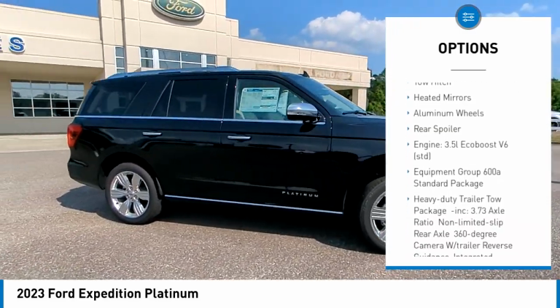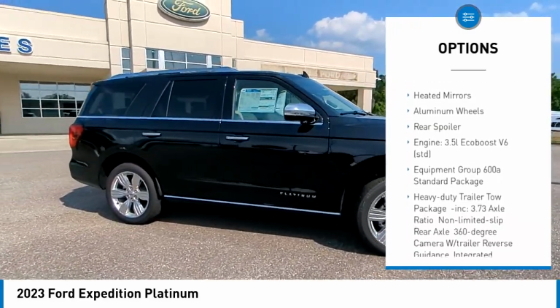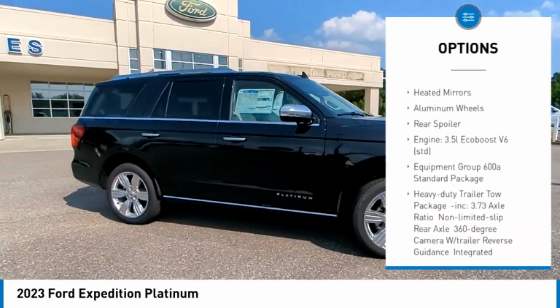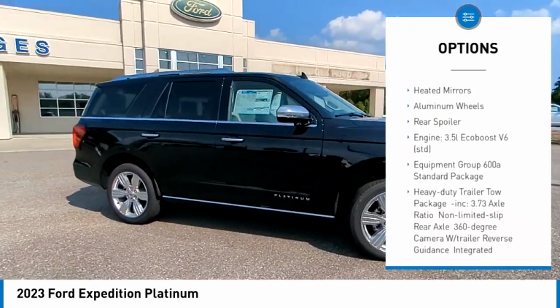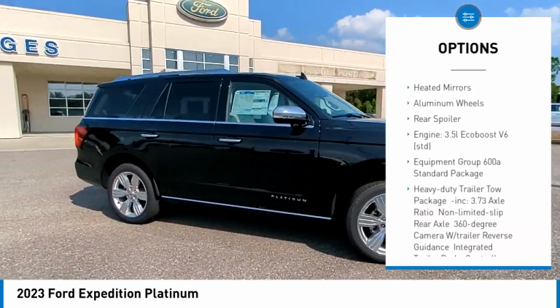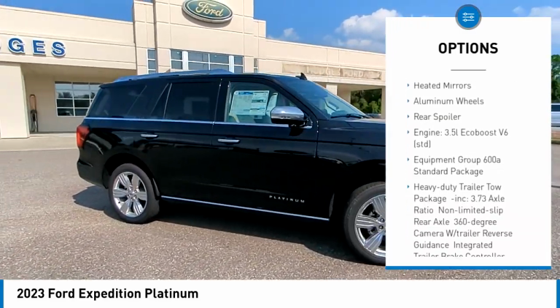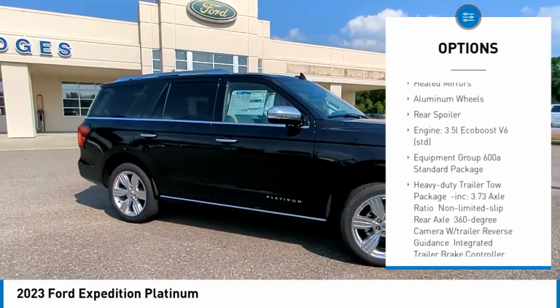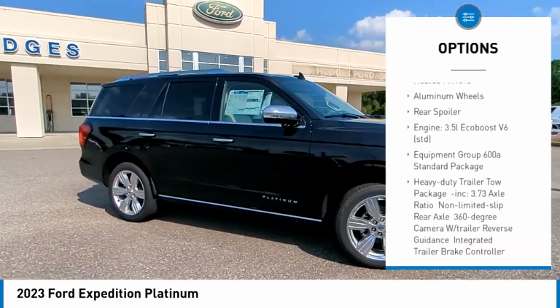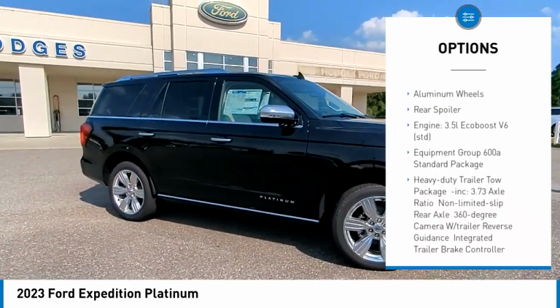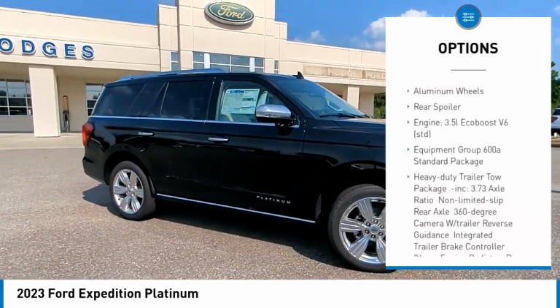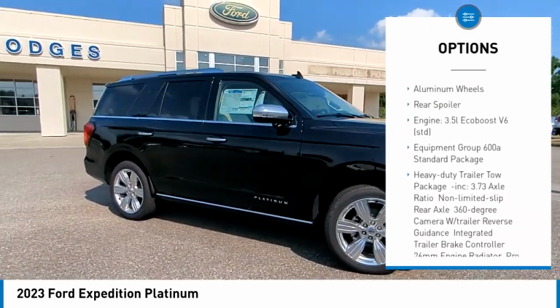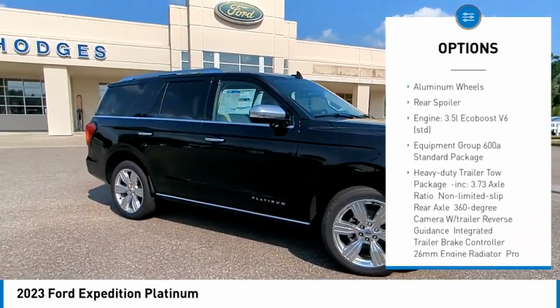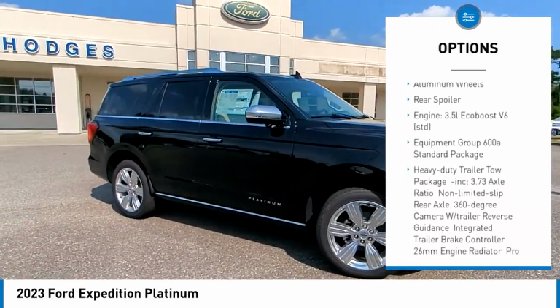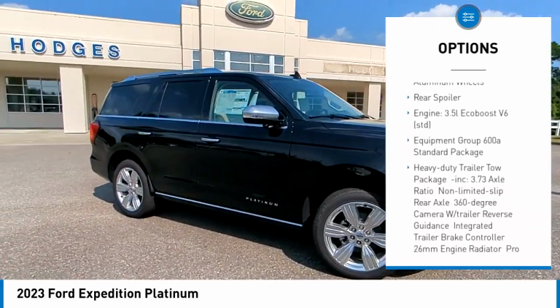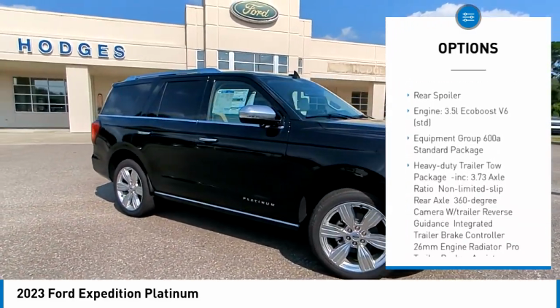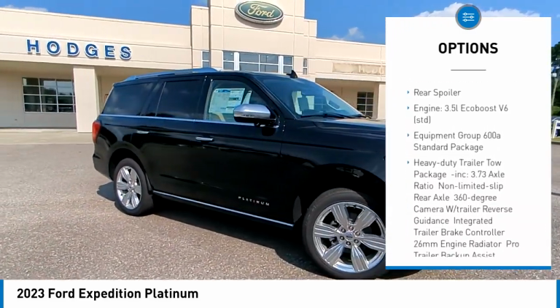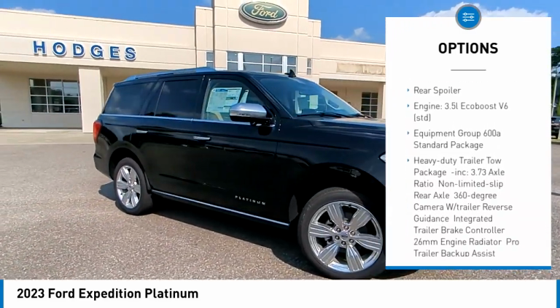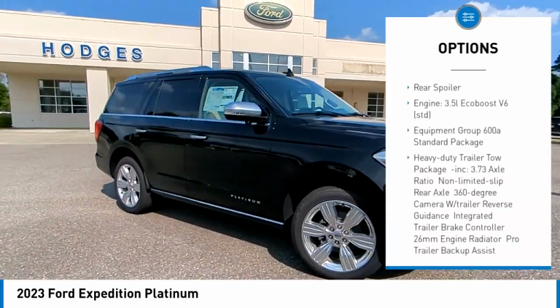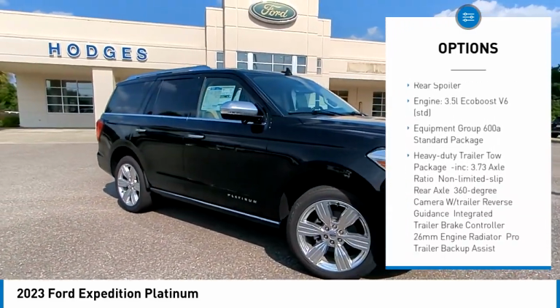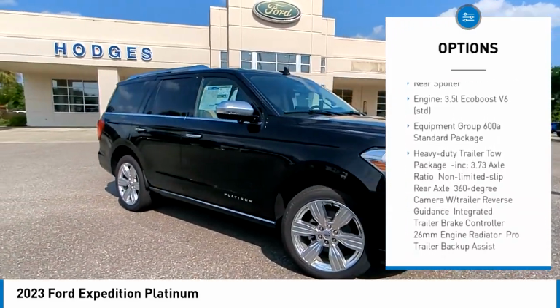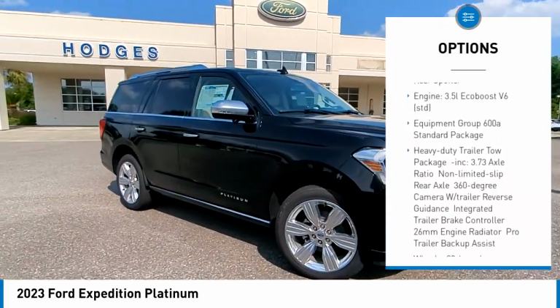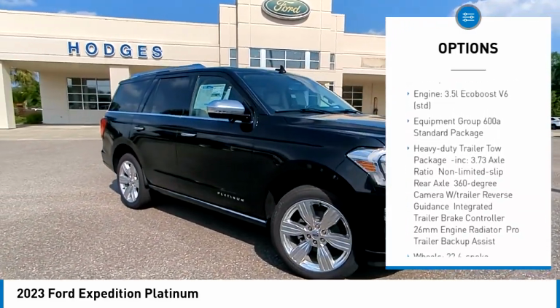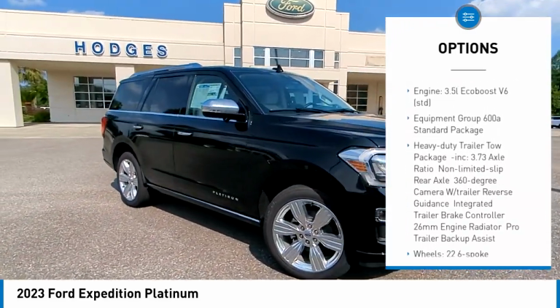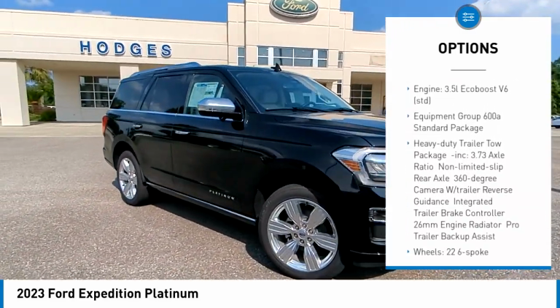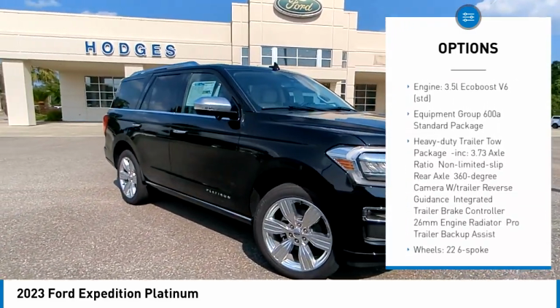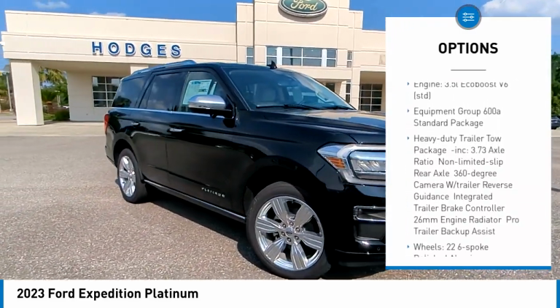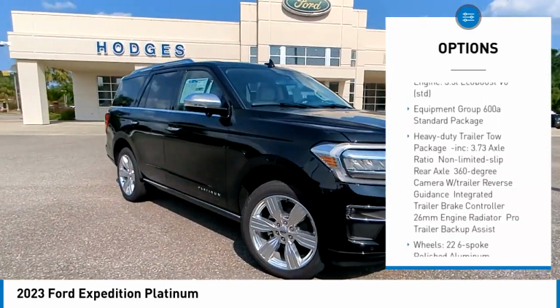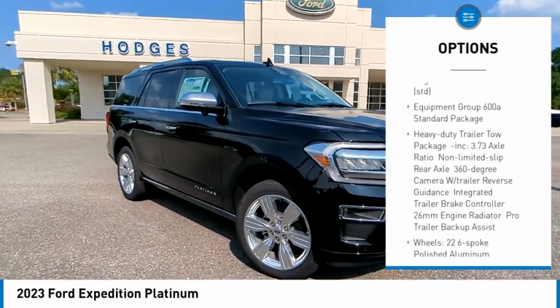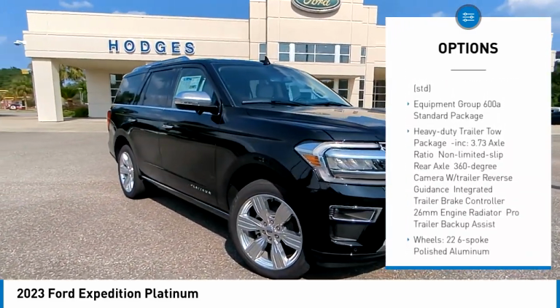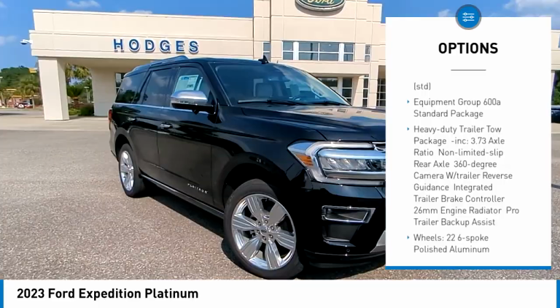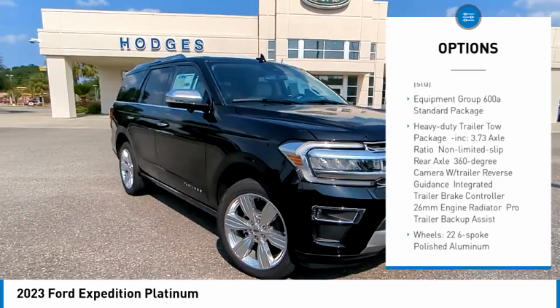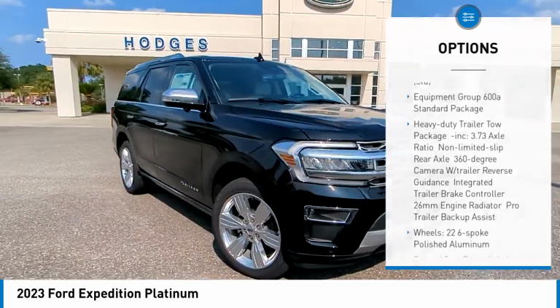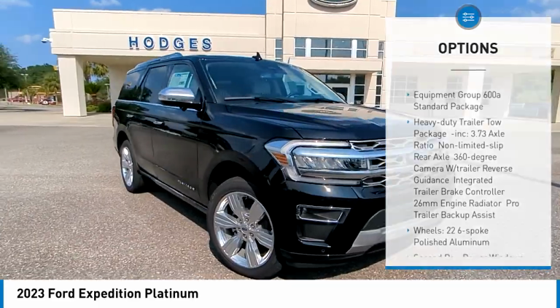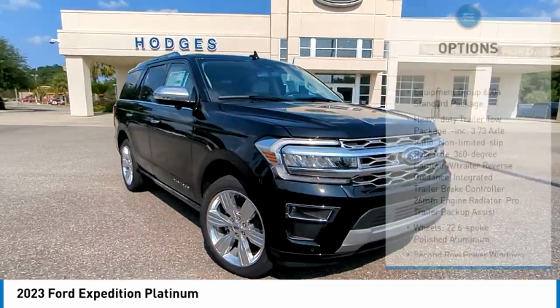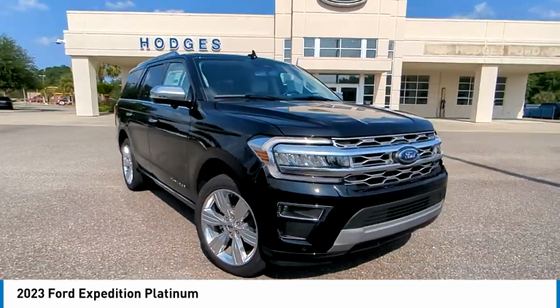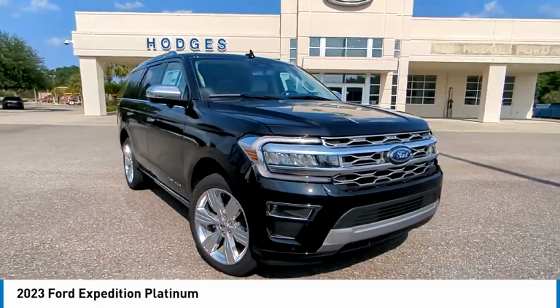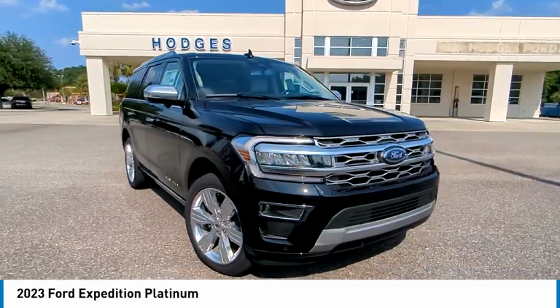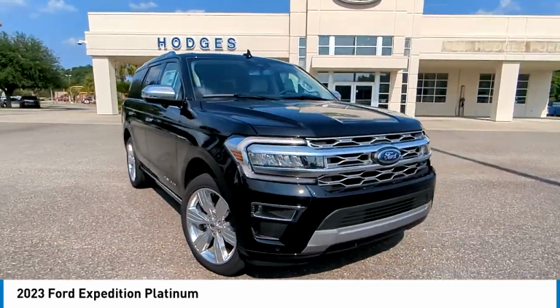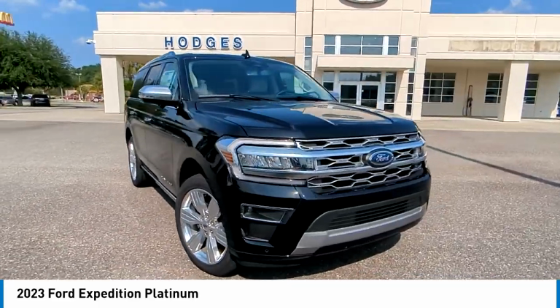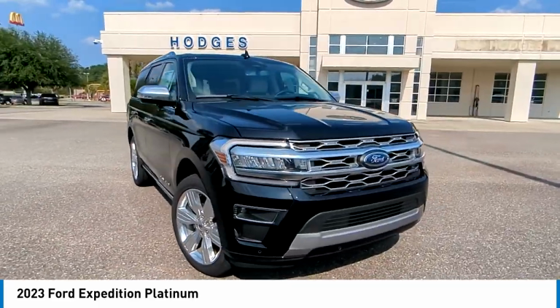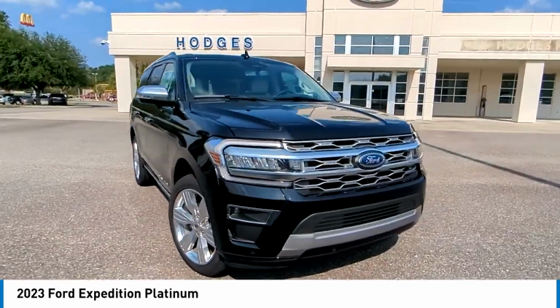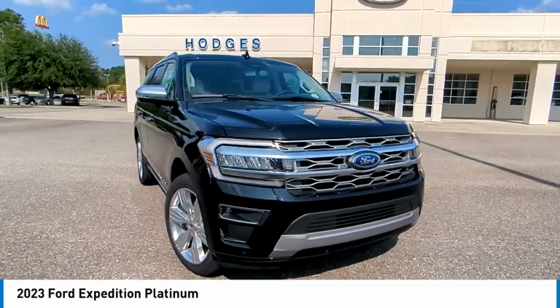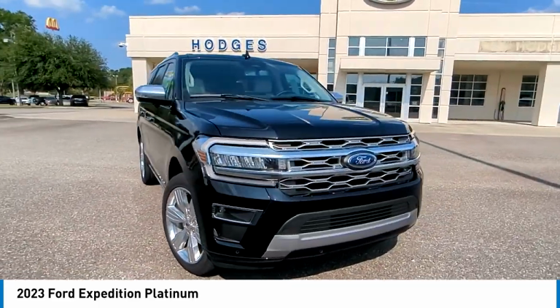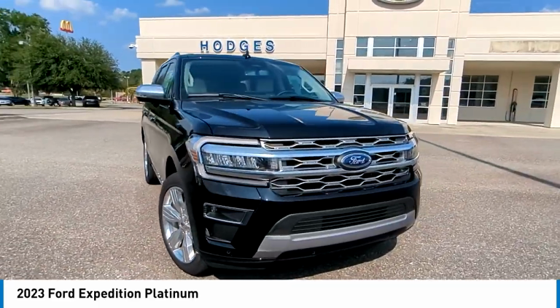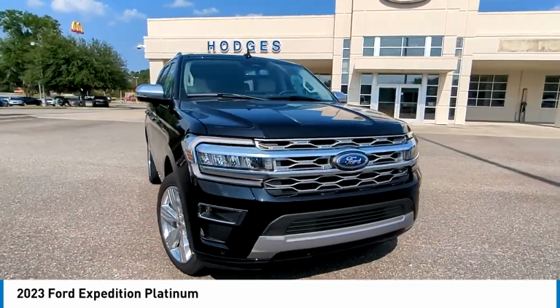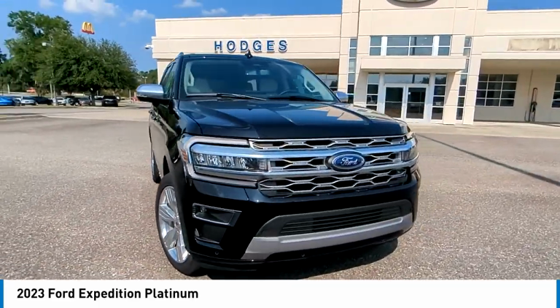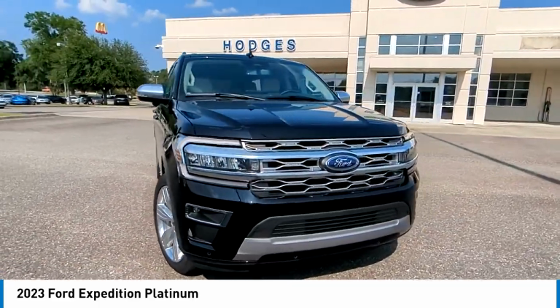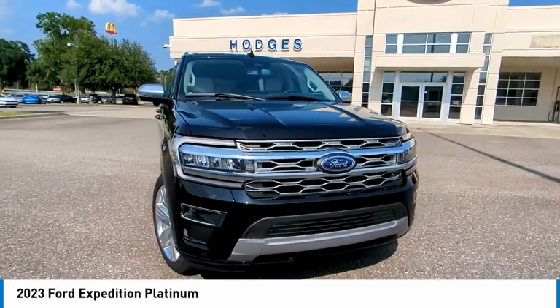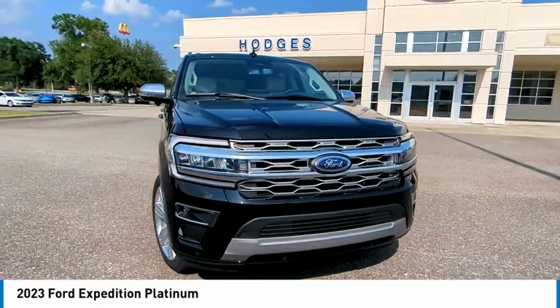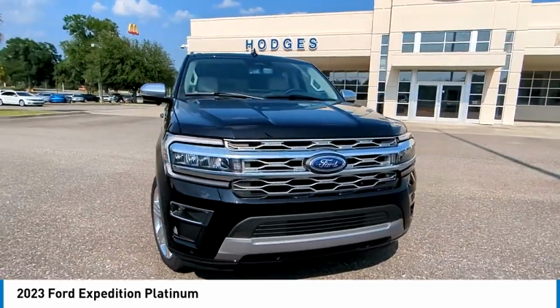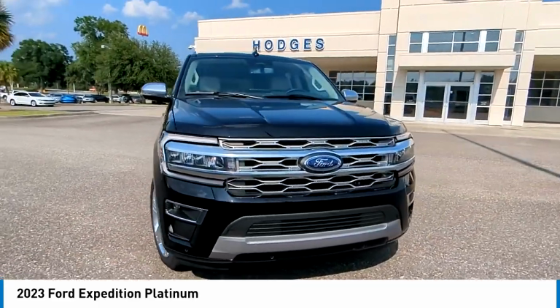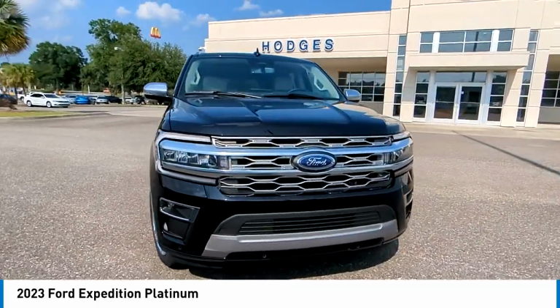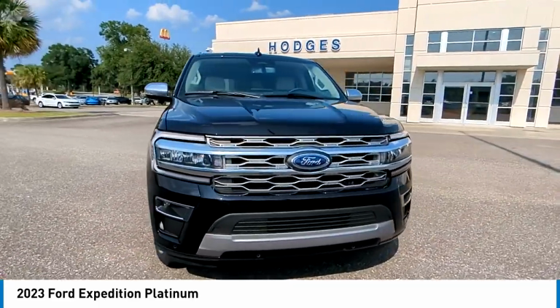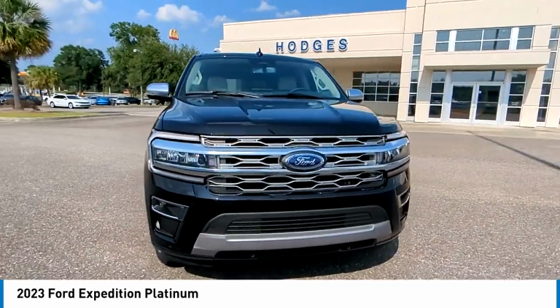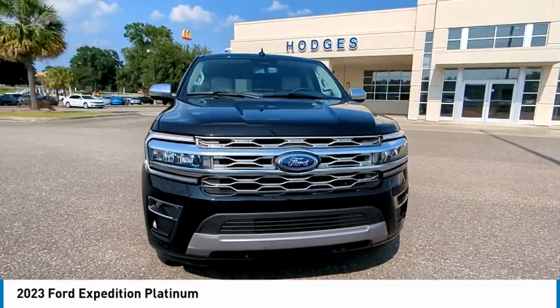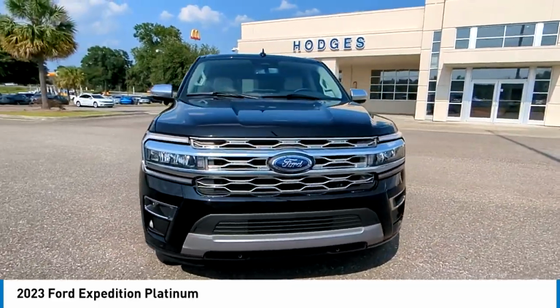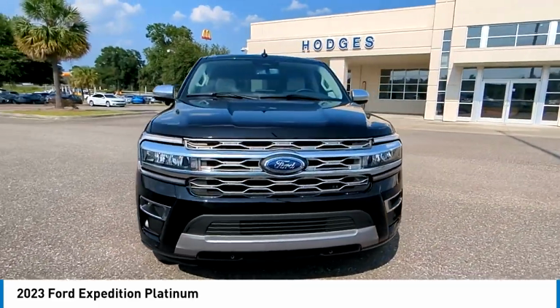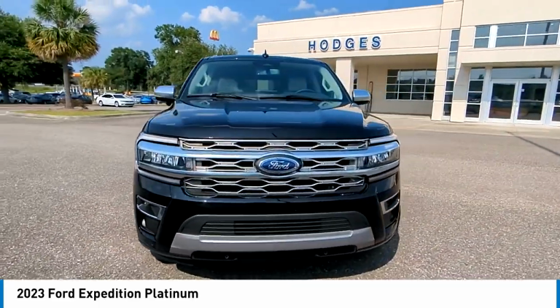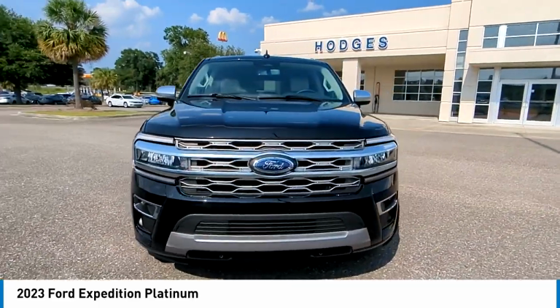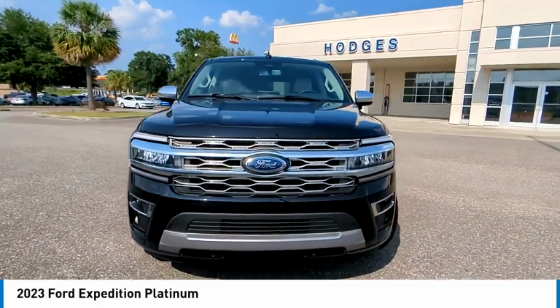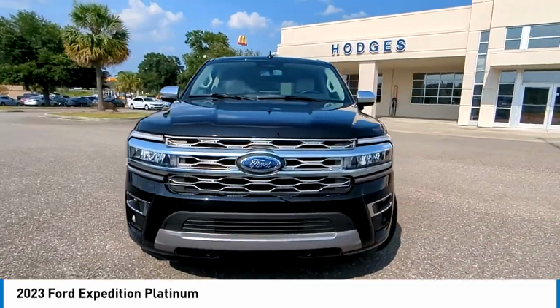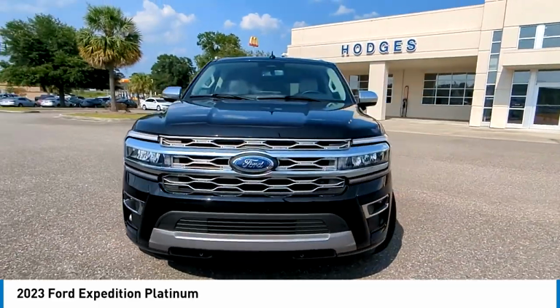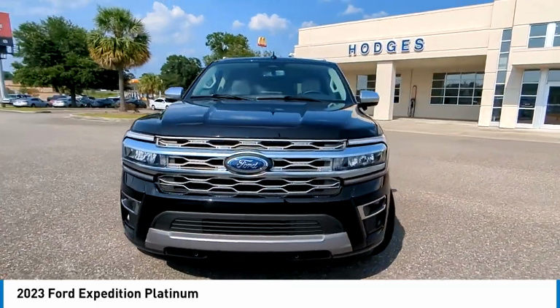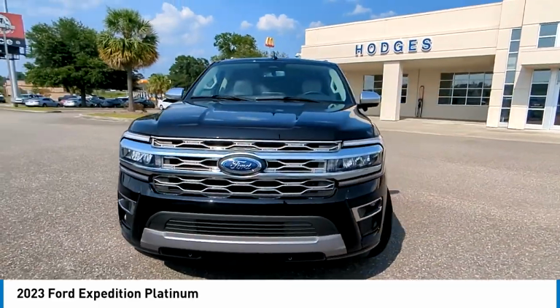Blind spot monitor, power retractable running boards, tow hitch, heated mirrors, aluminum wheels, rear spoiler.